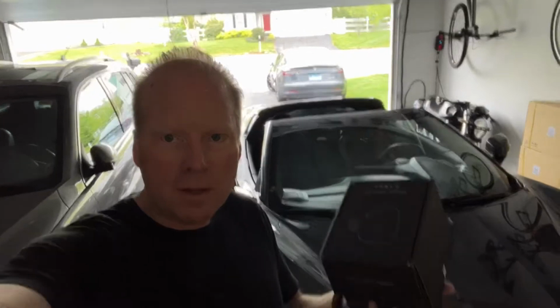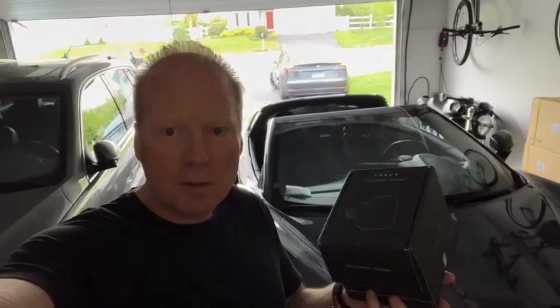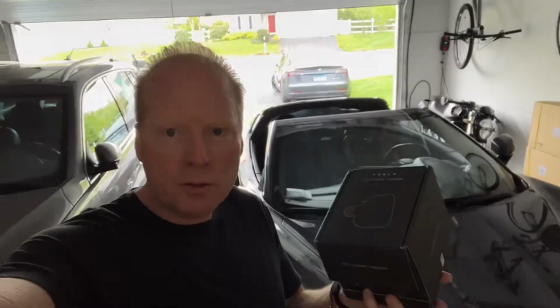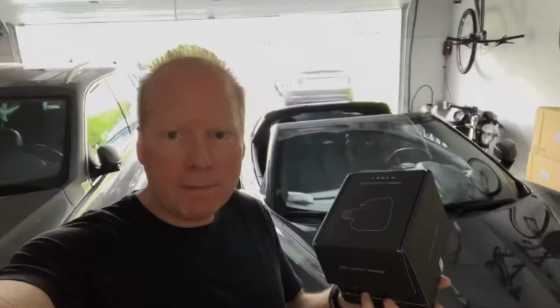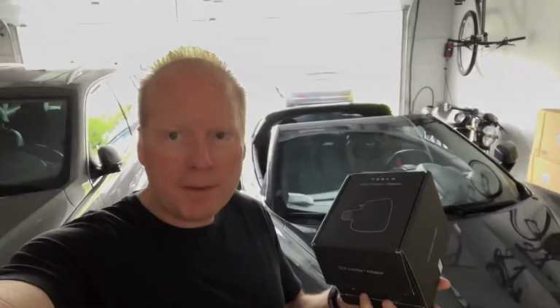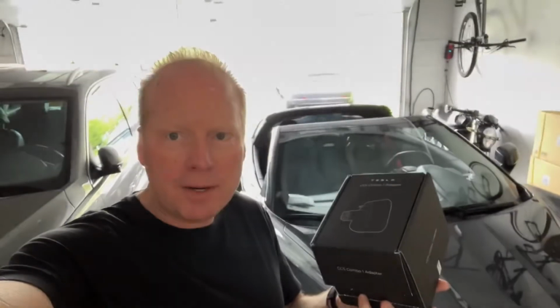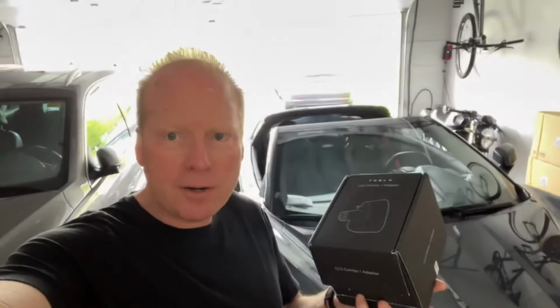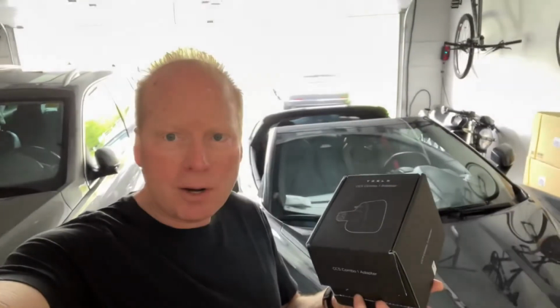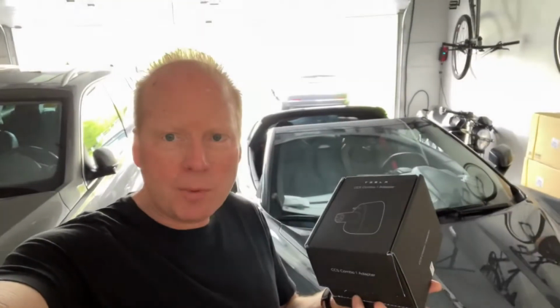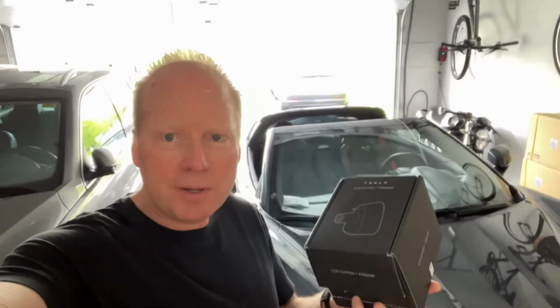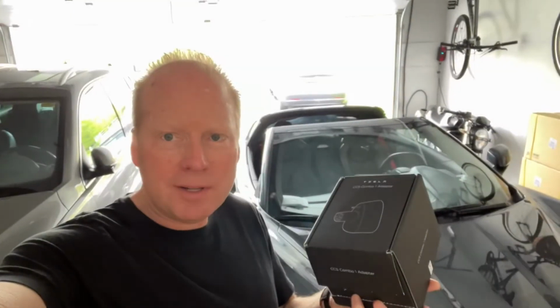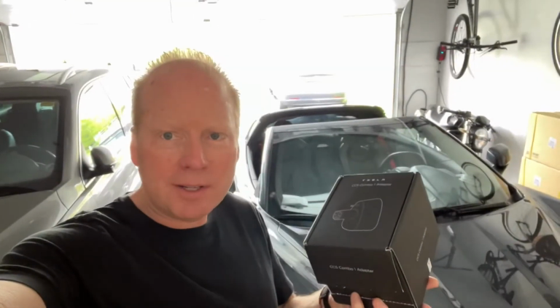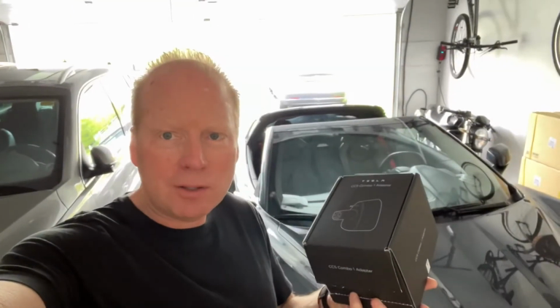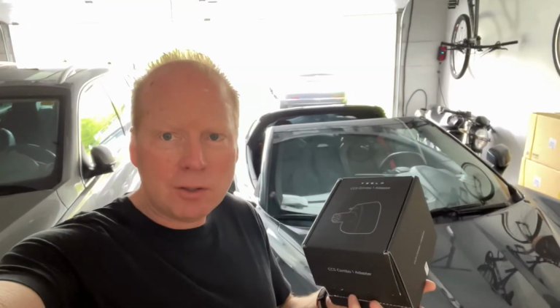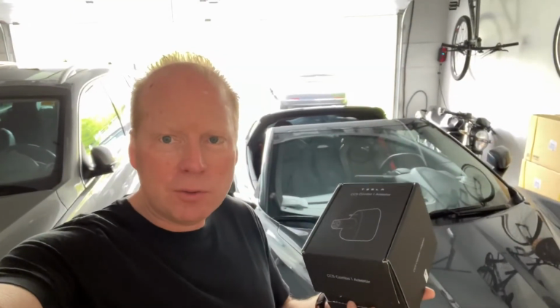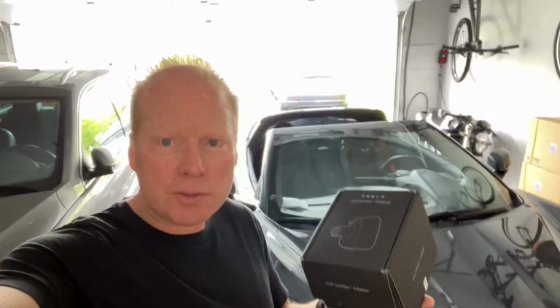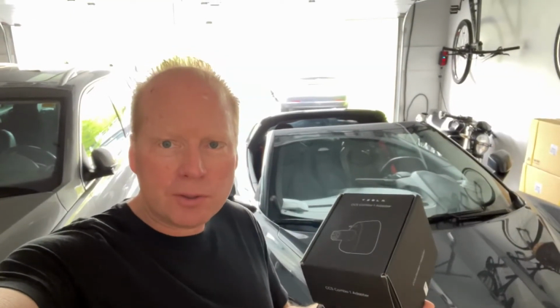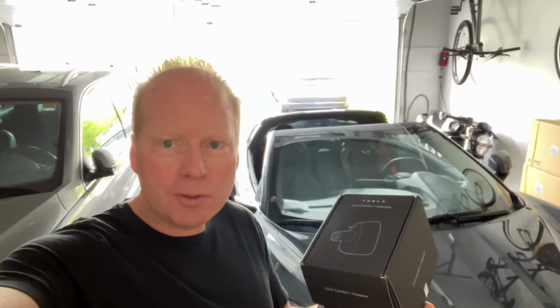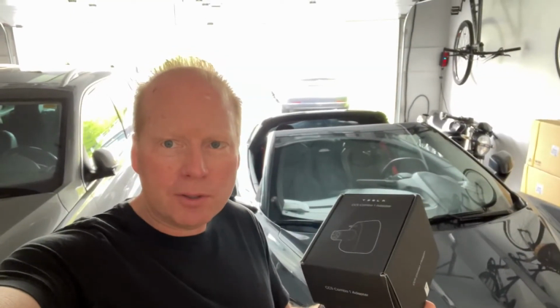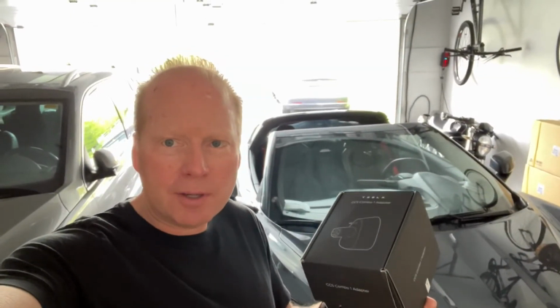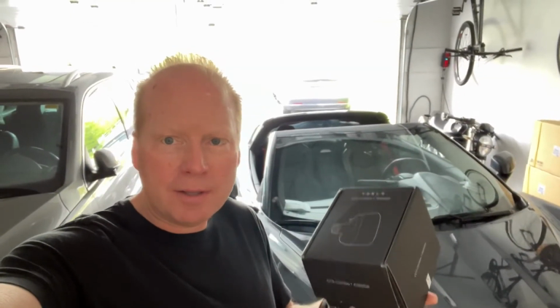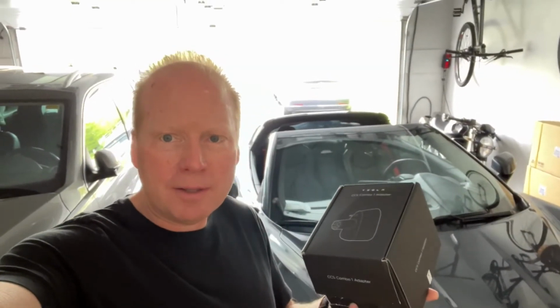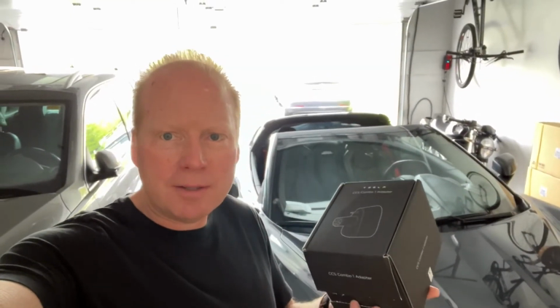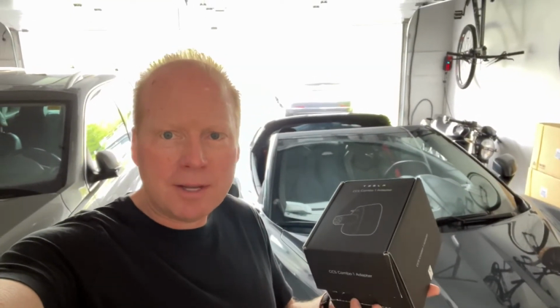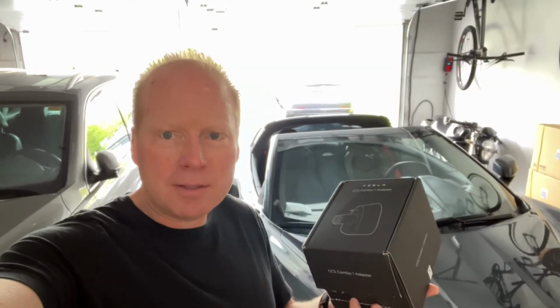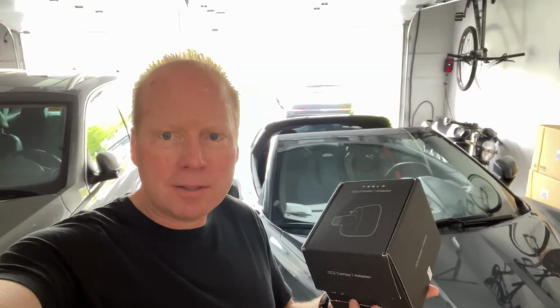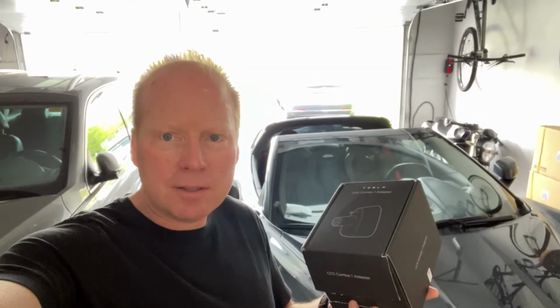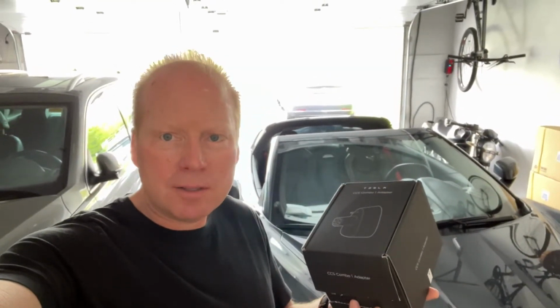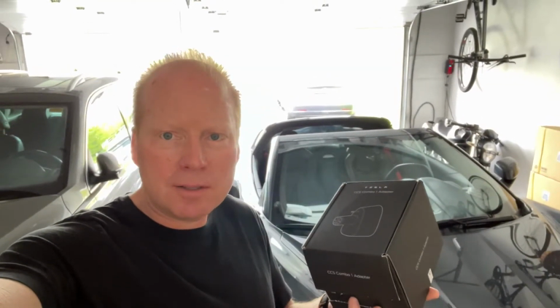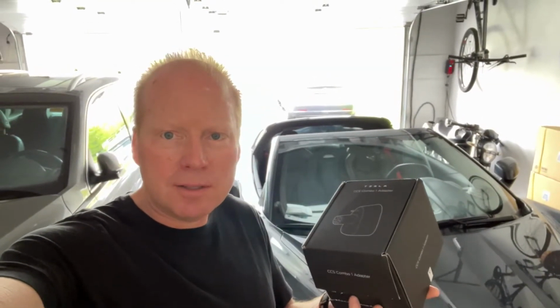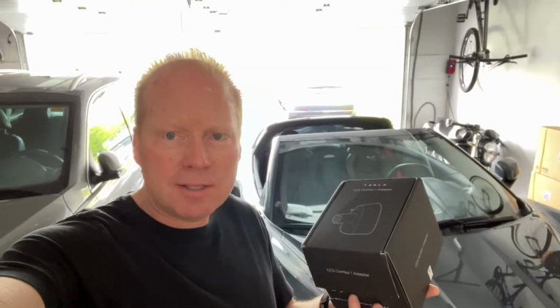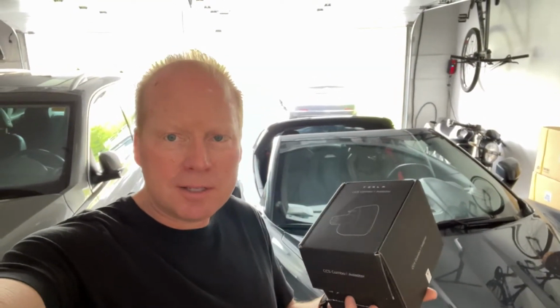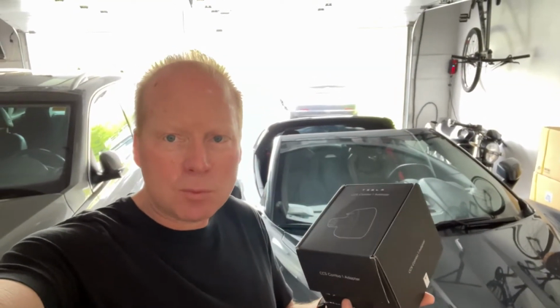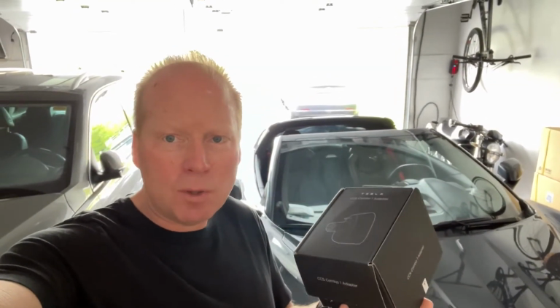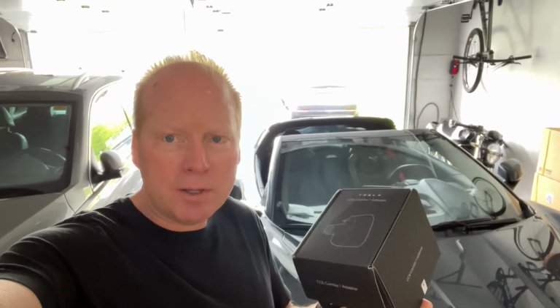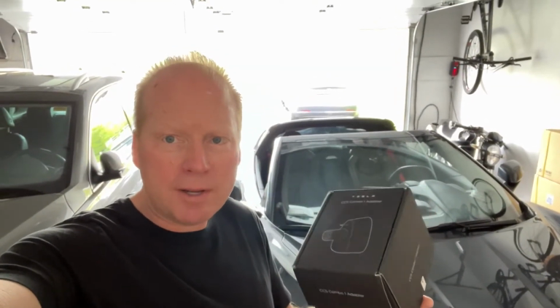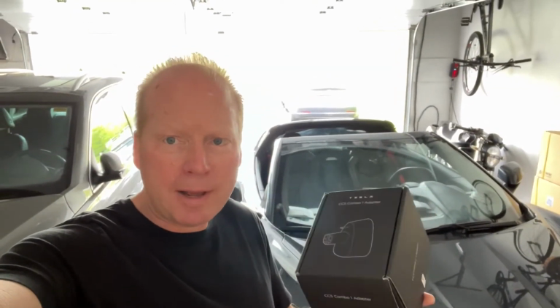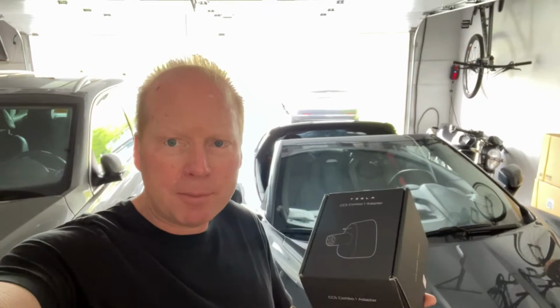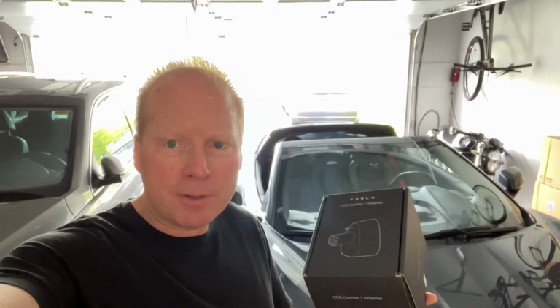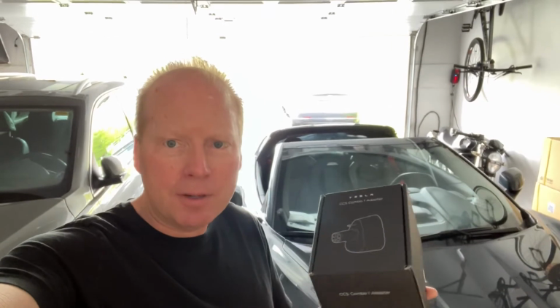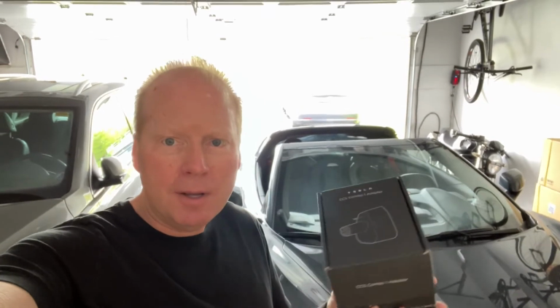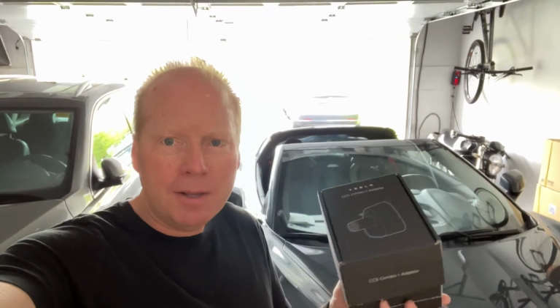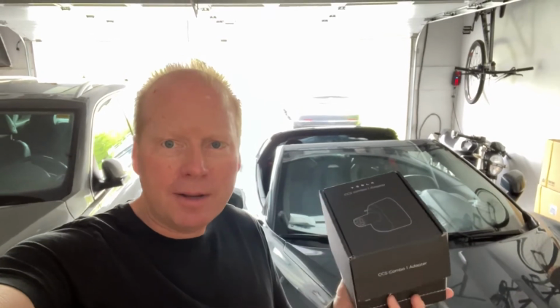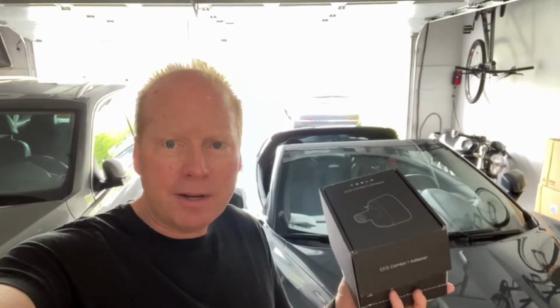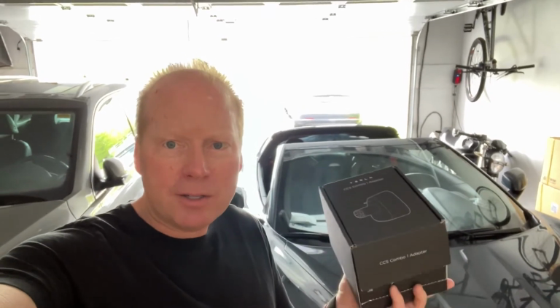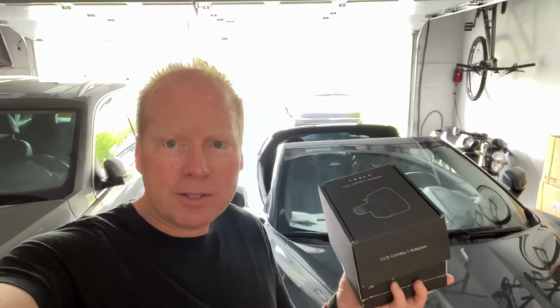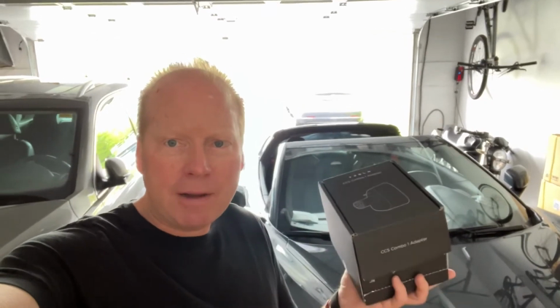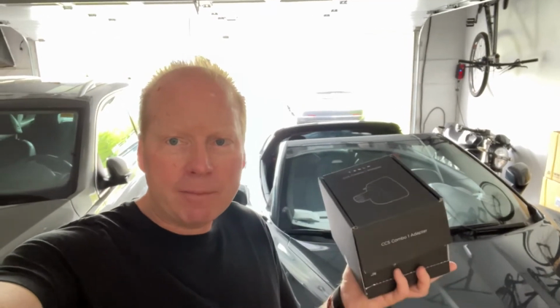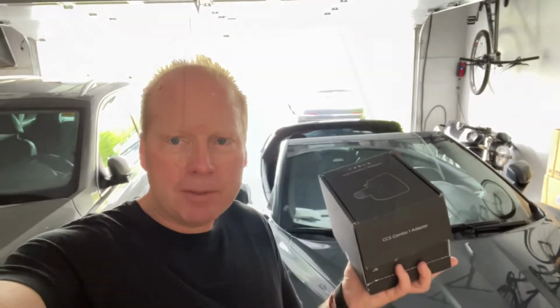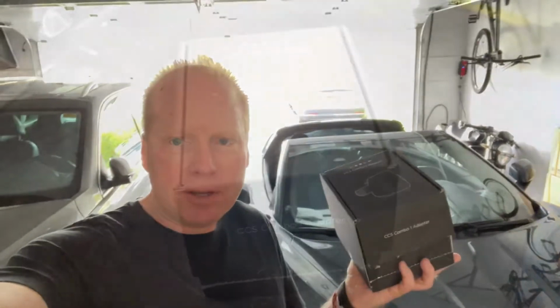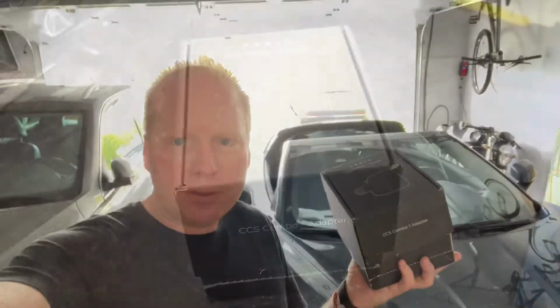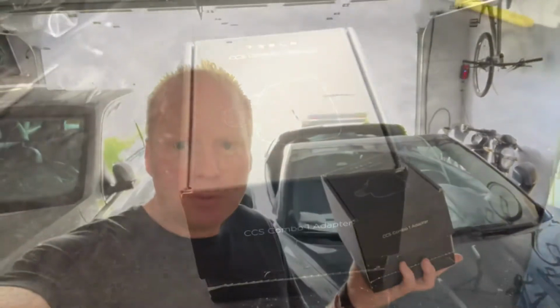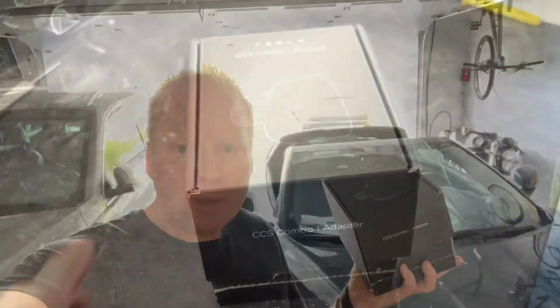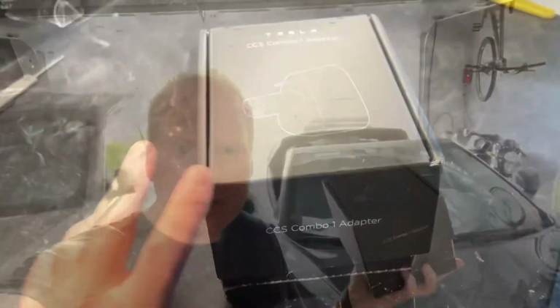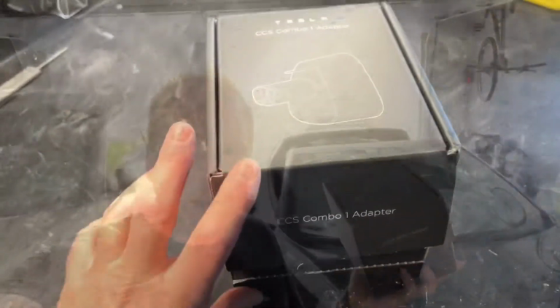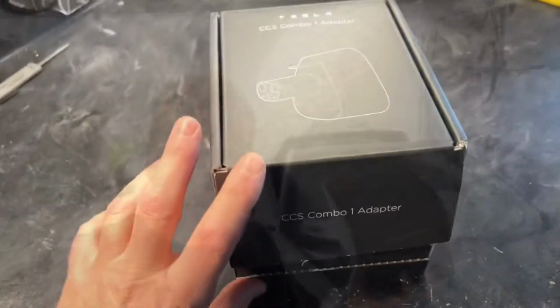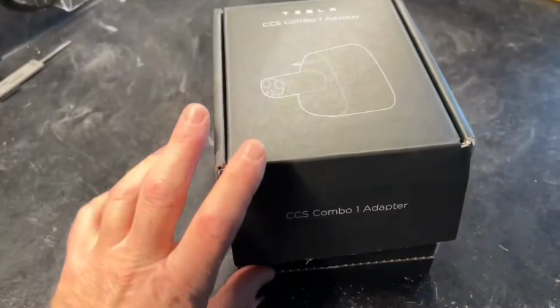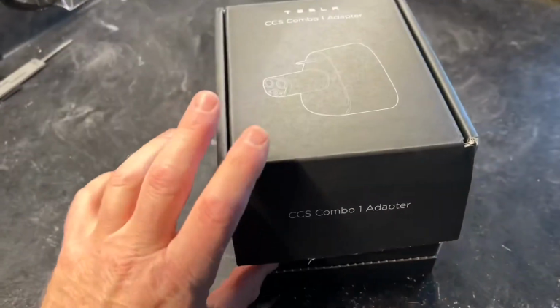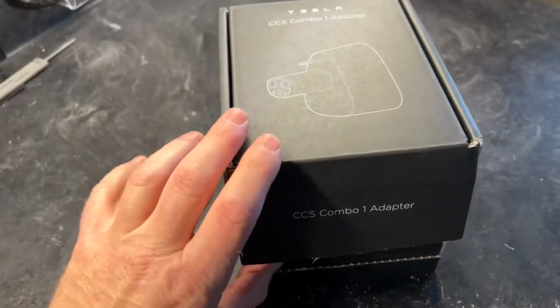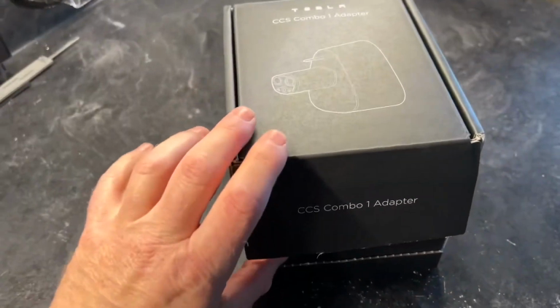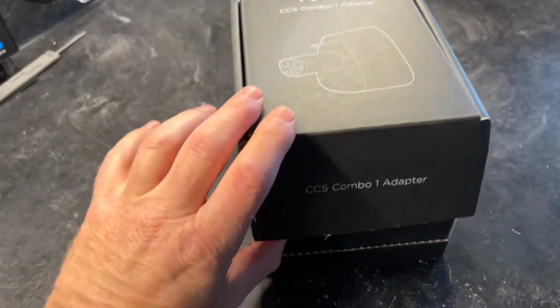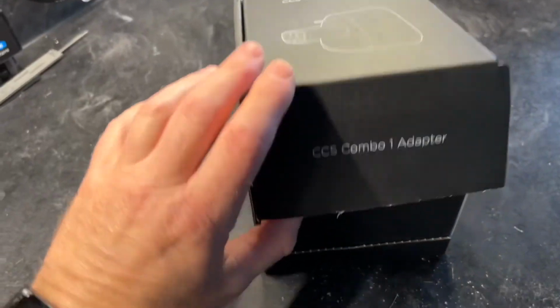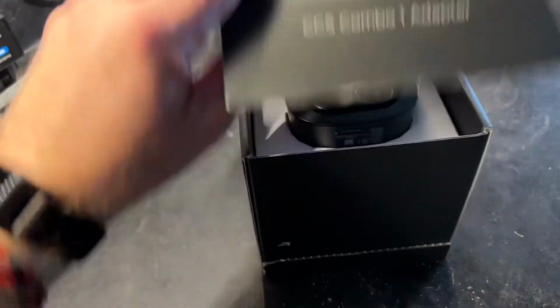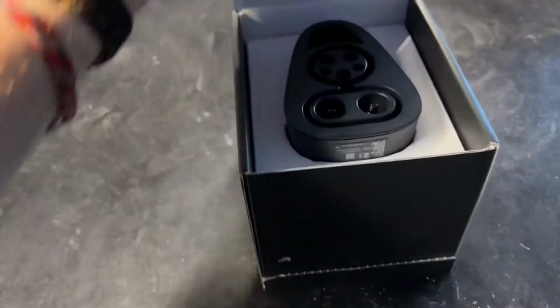Jeff Keenan here. I want to take a closer look at the Tesla CCS1 adapter that I just got from South Korea. So let's take a look at it.